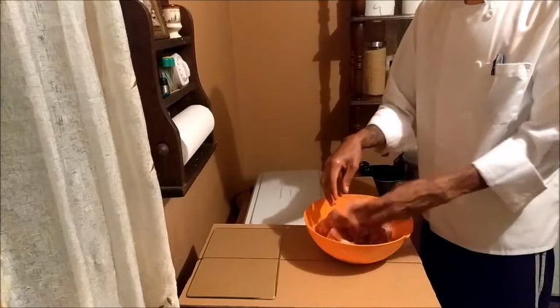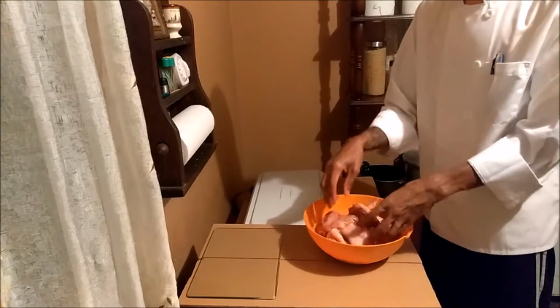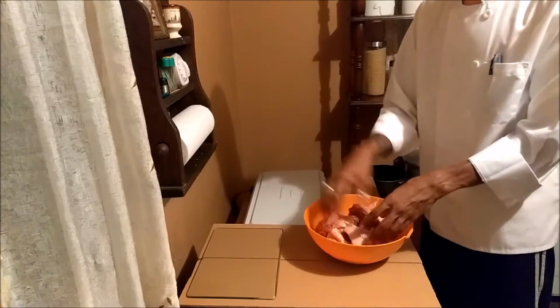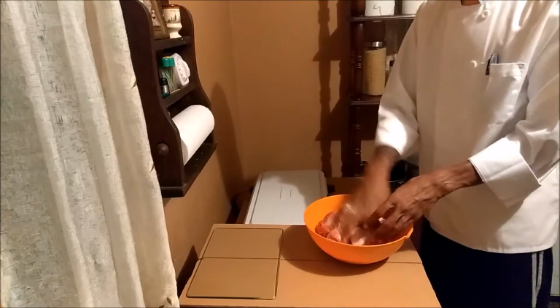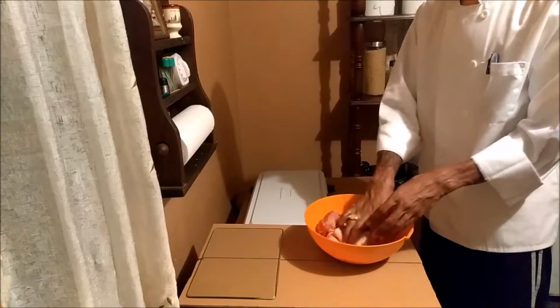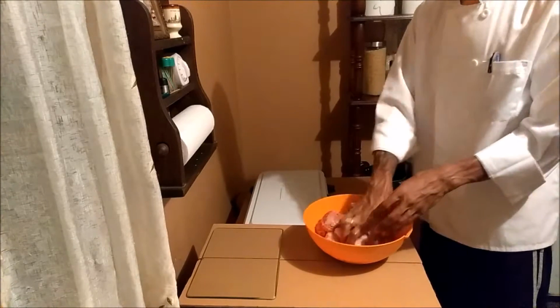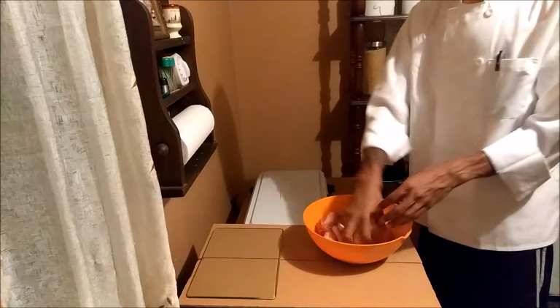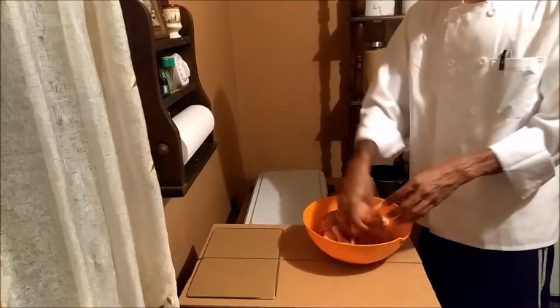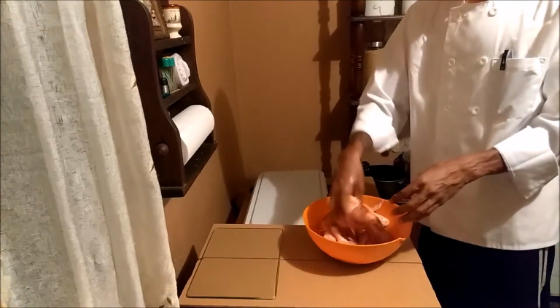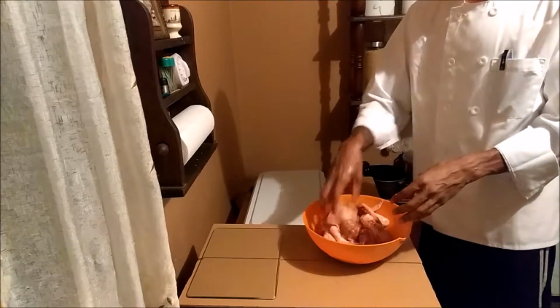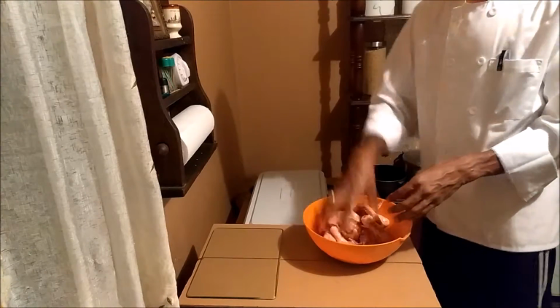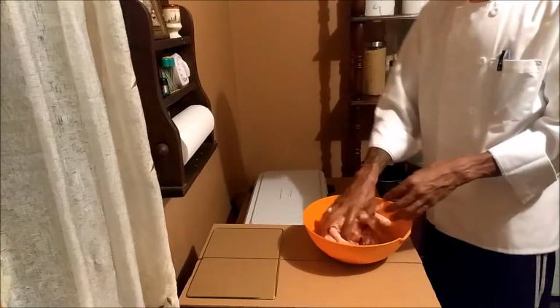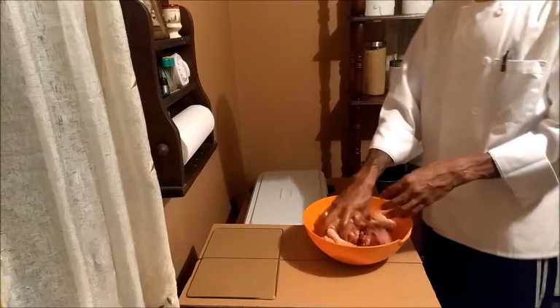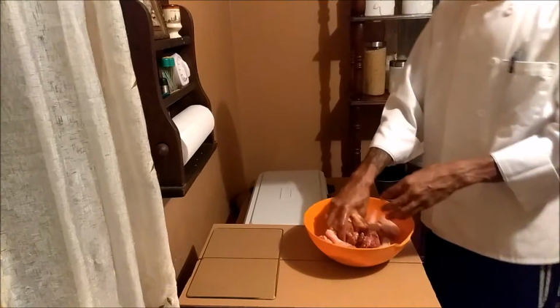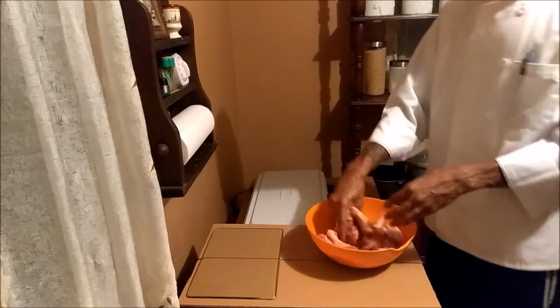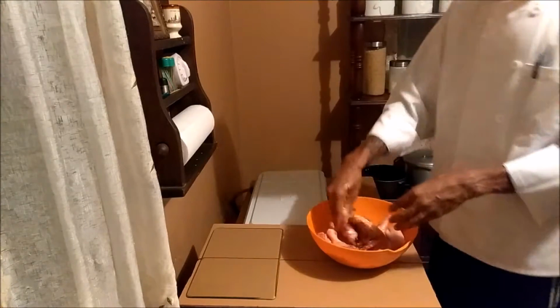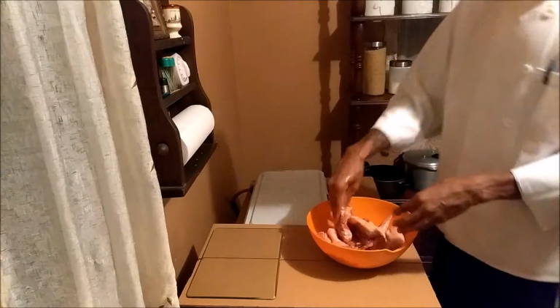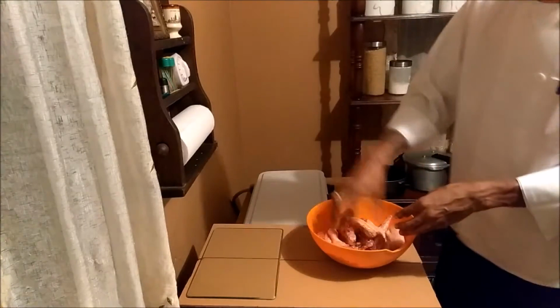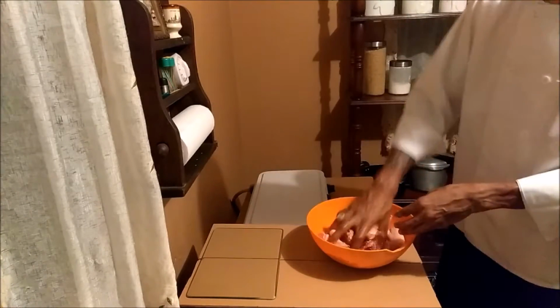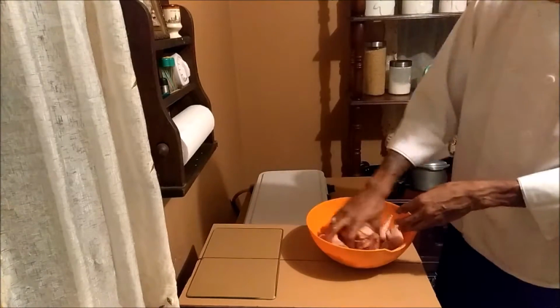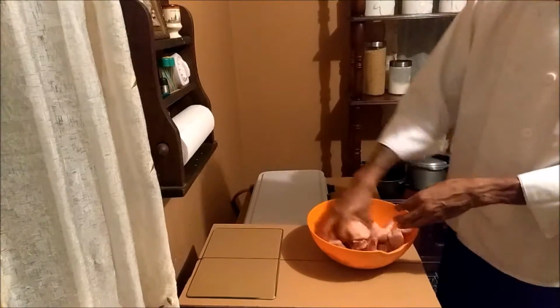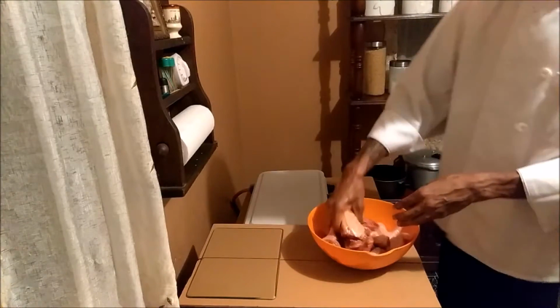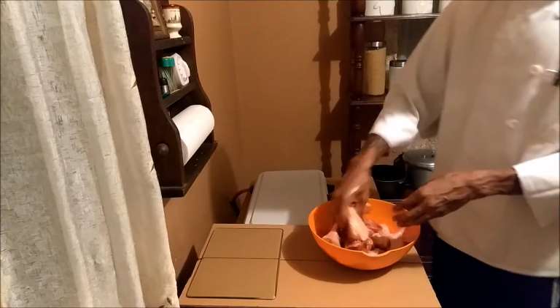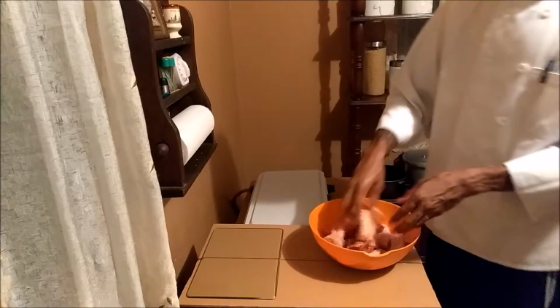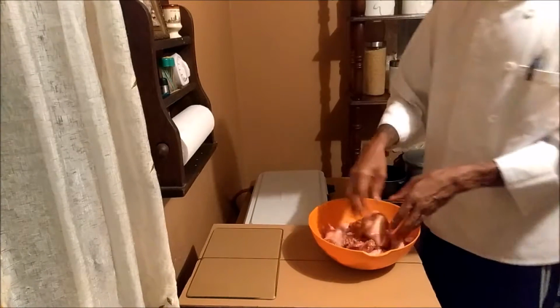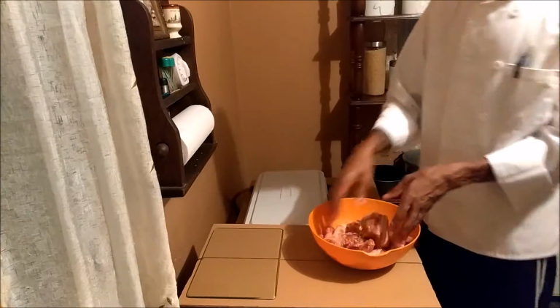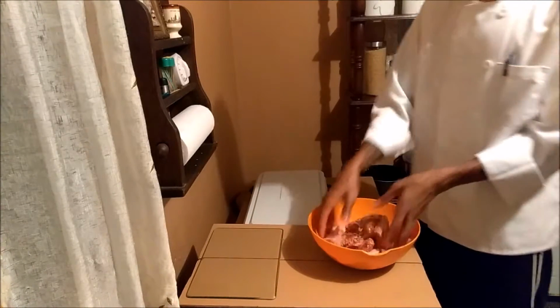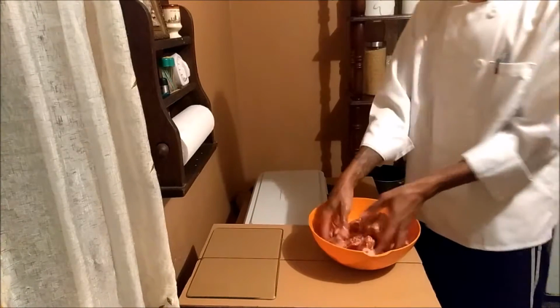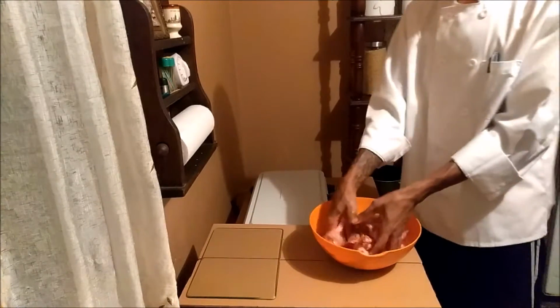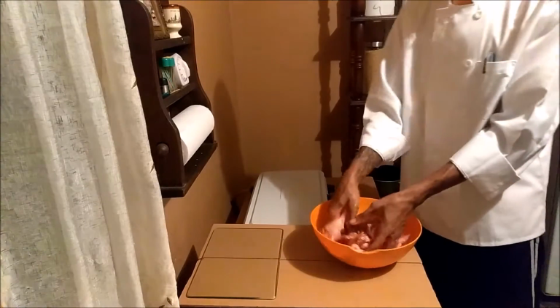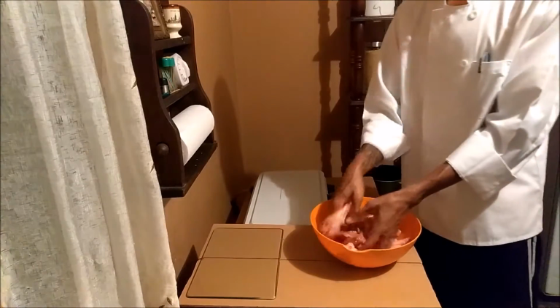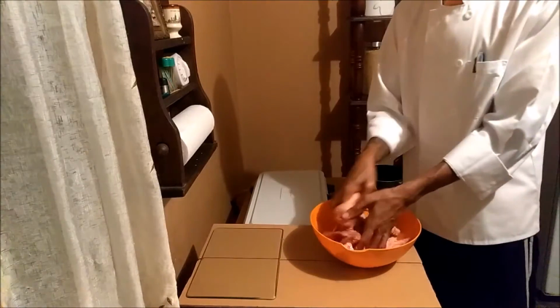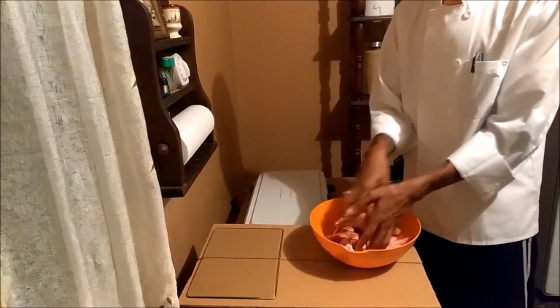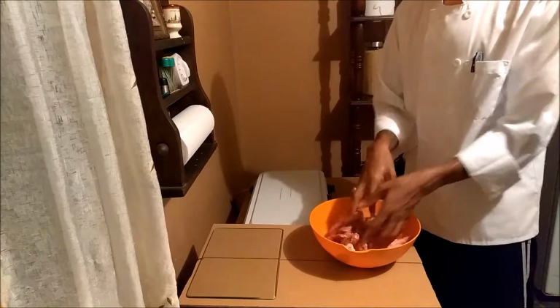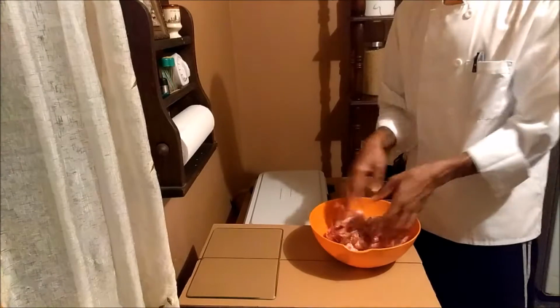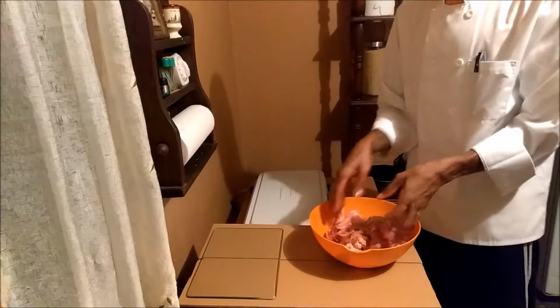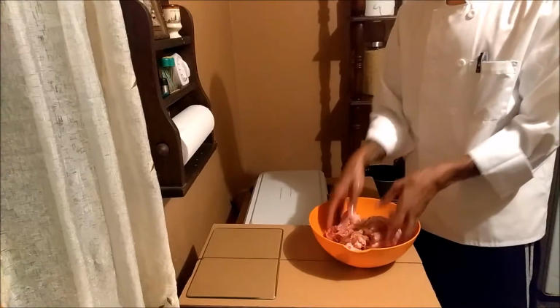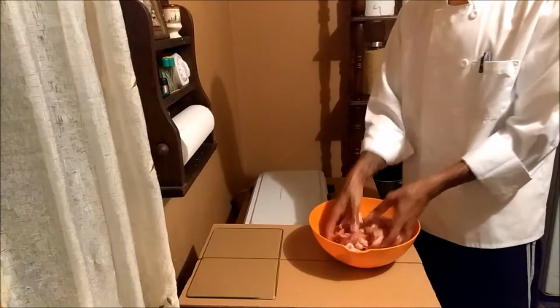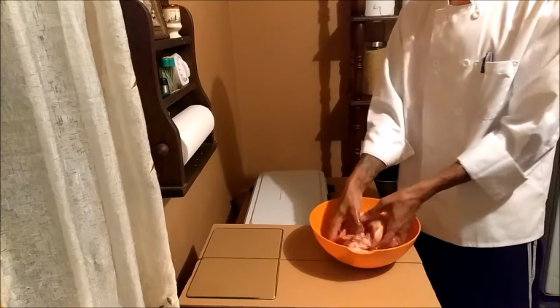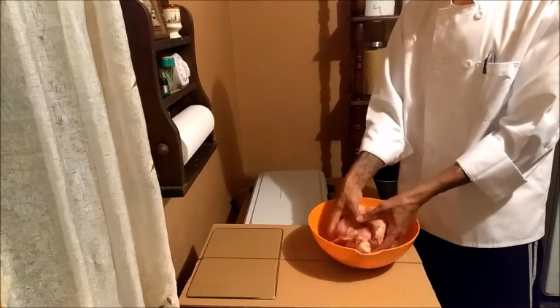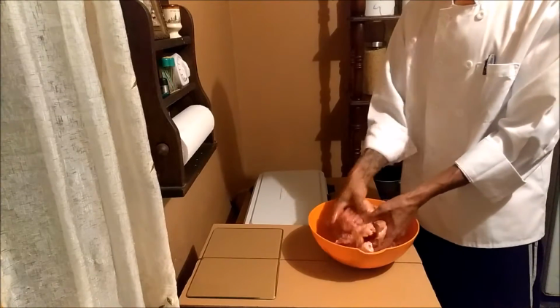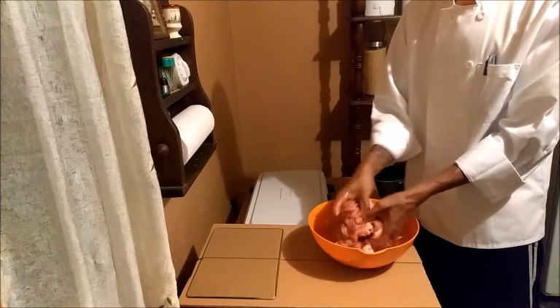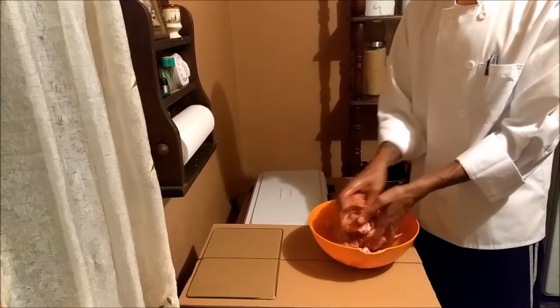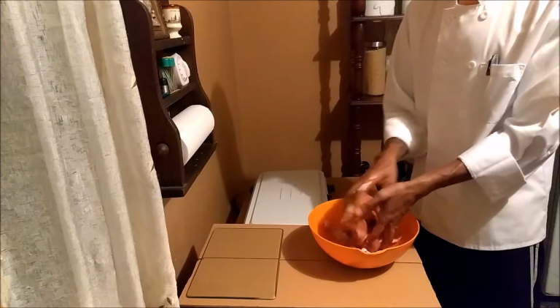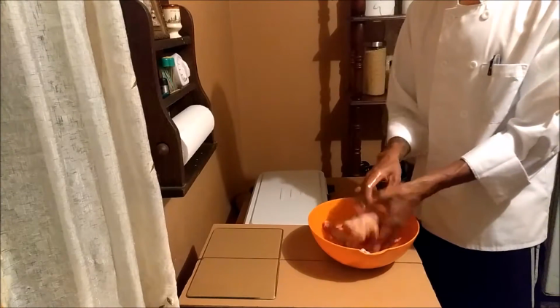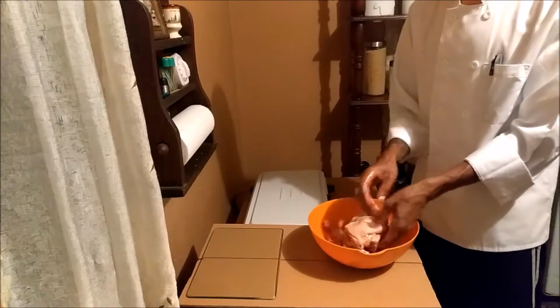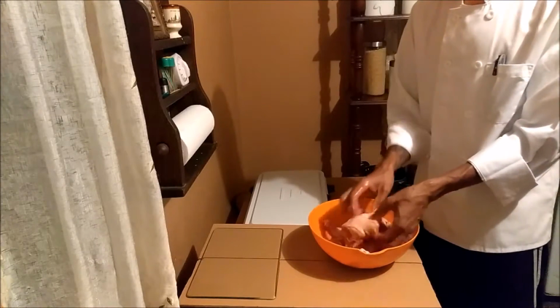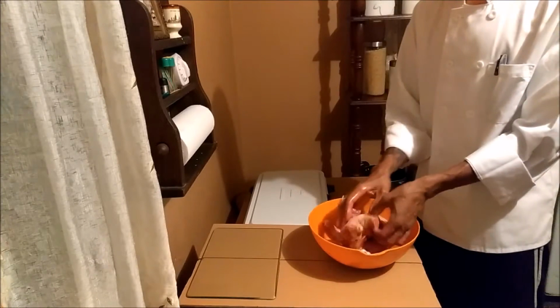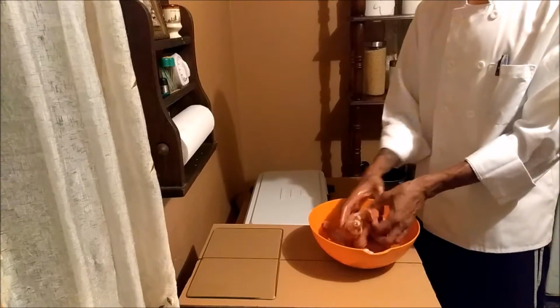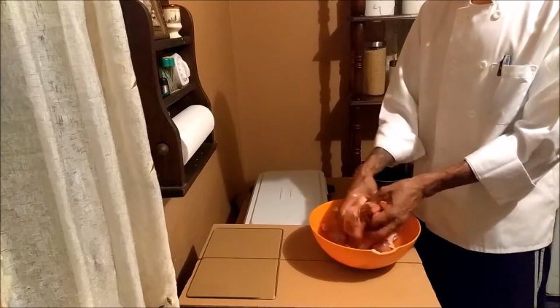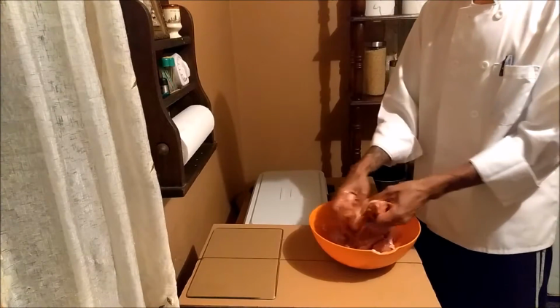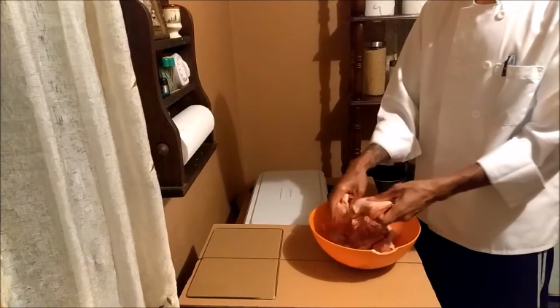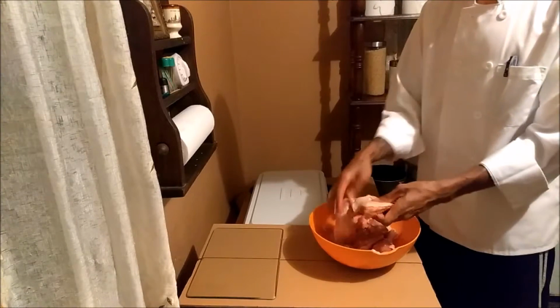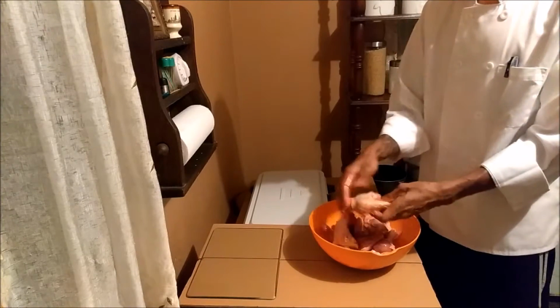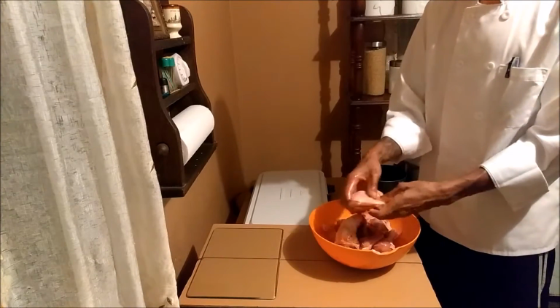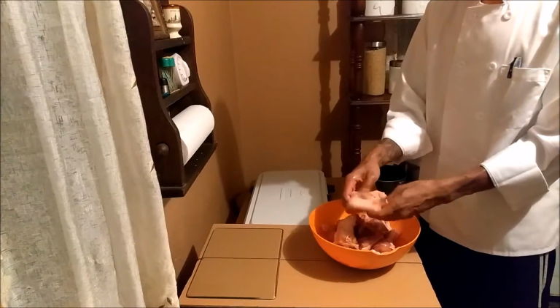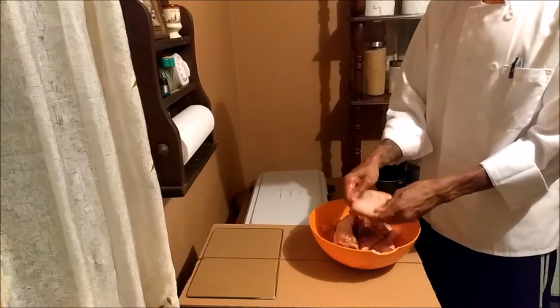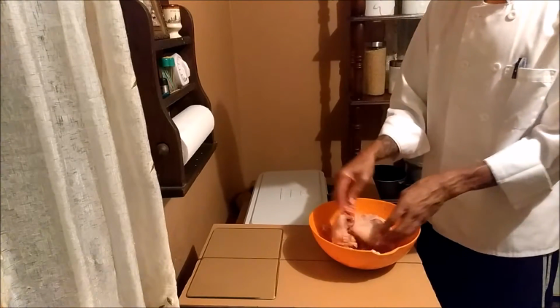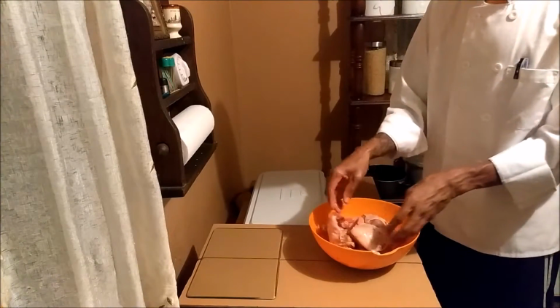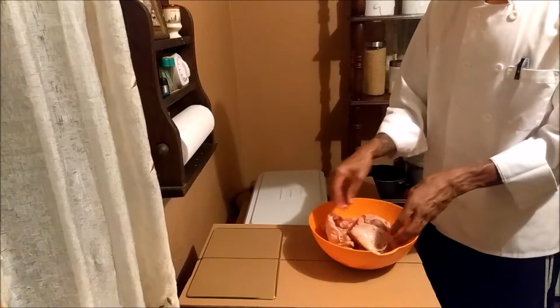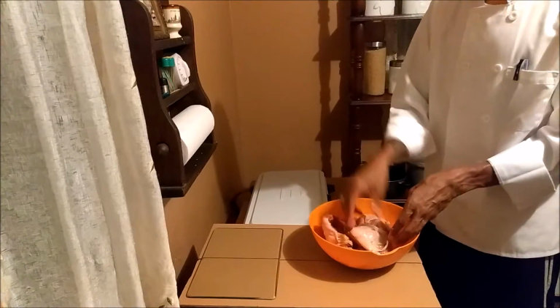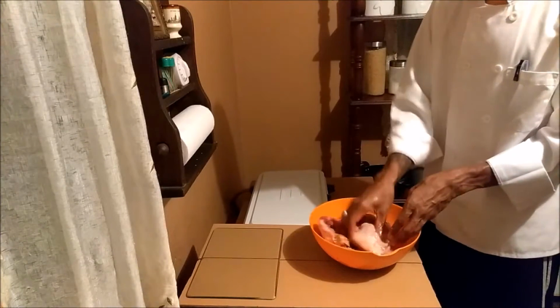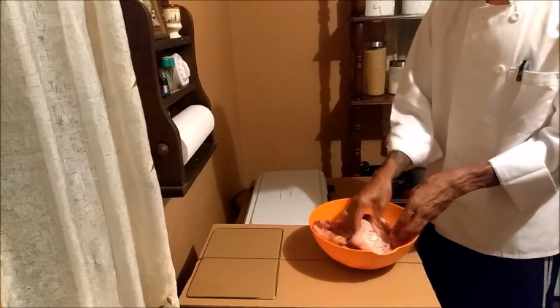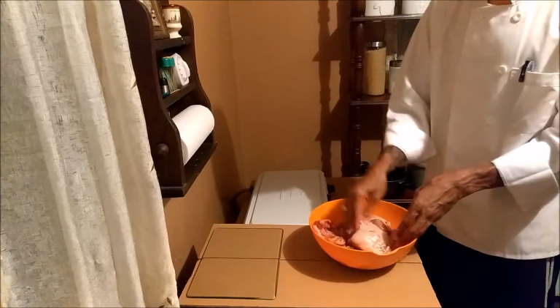So what you'll do now is mix it in a tight-fitted container and just let it rest in the fridge.